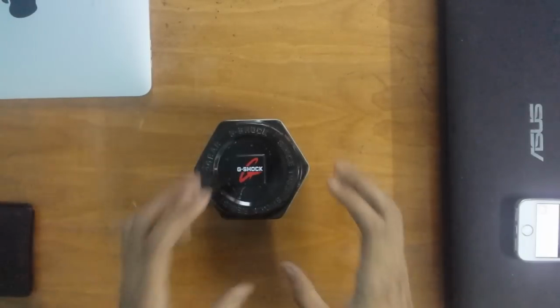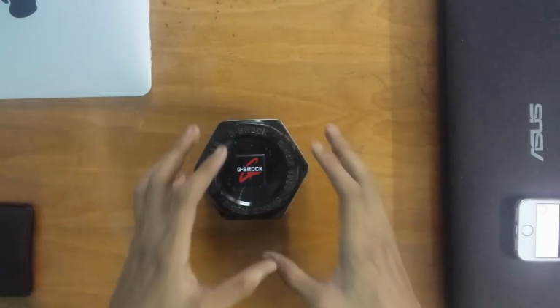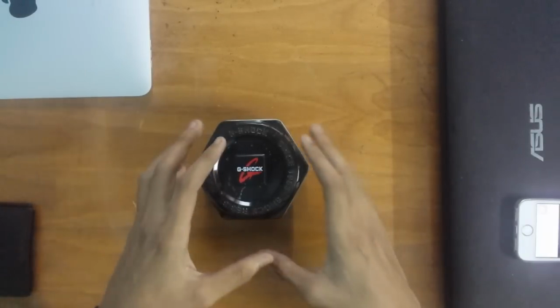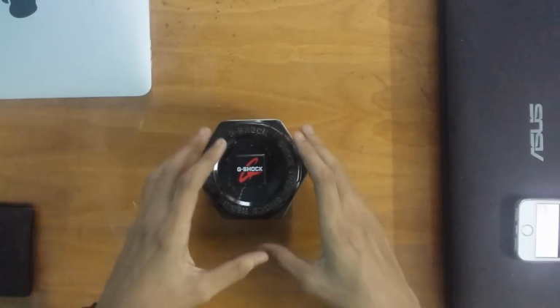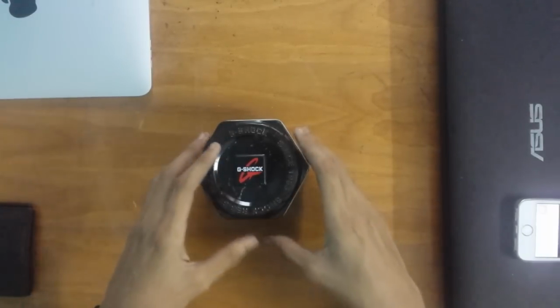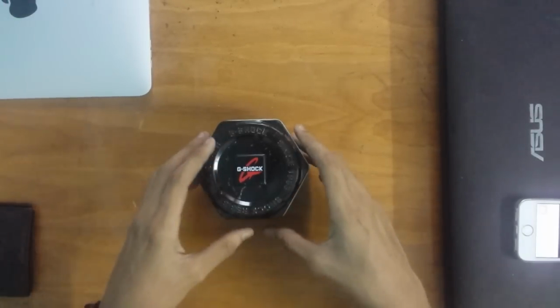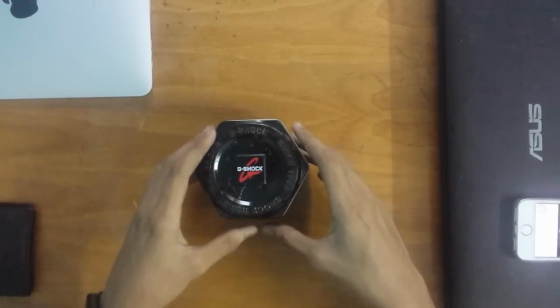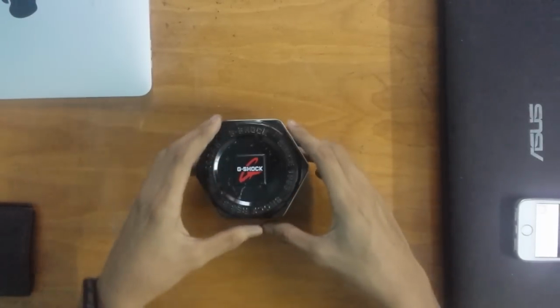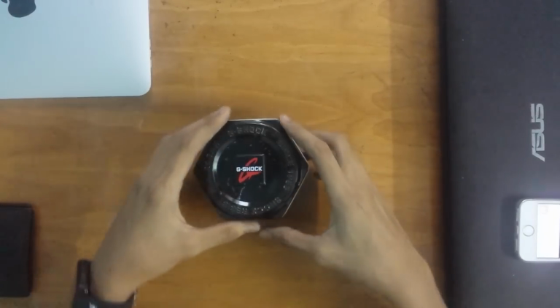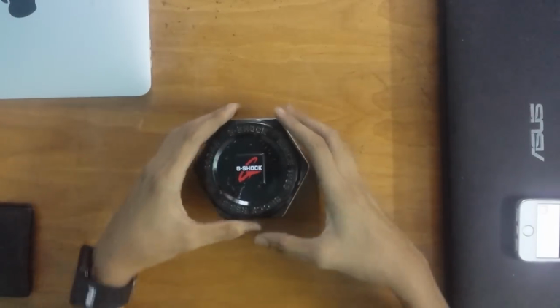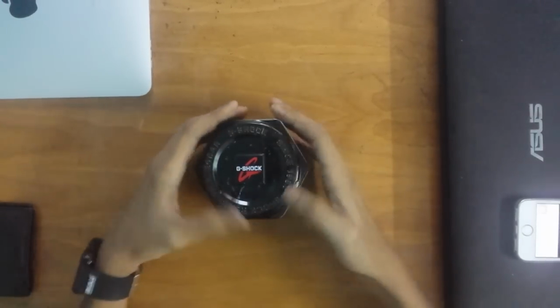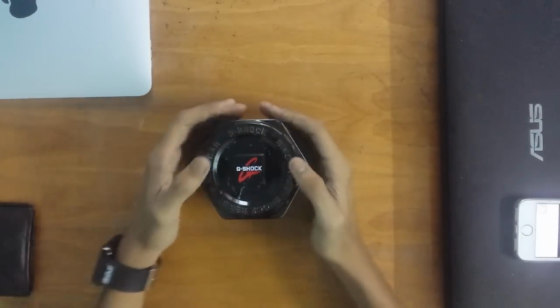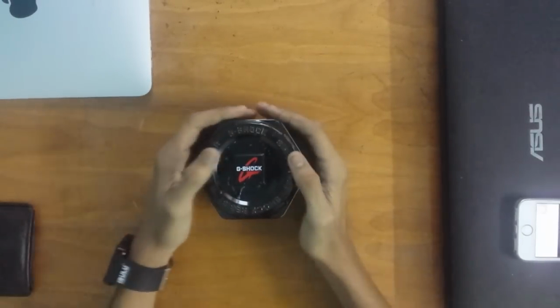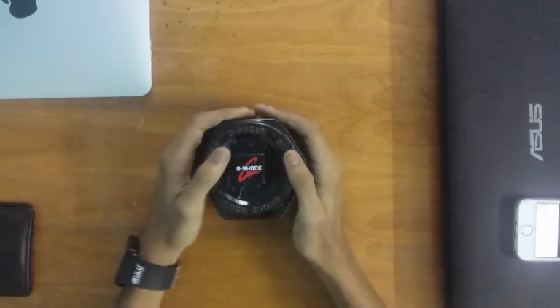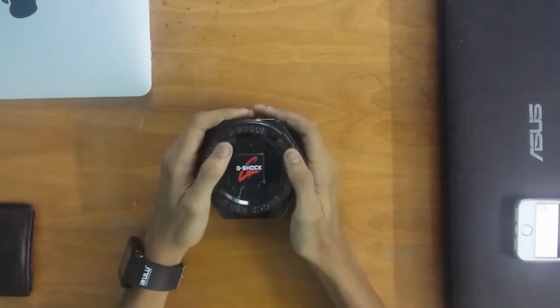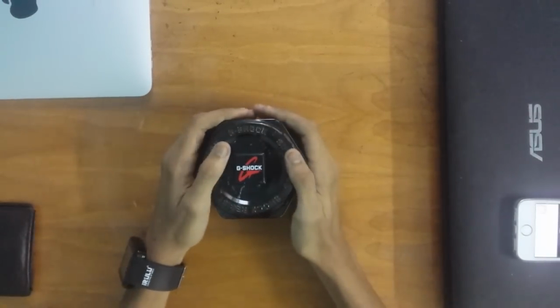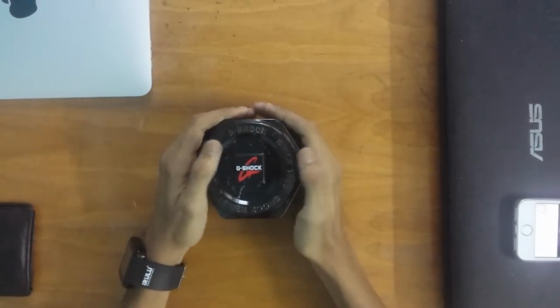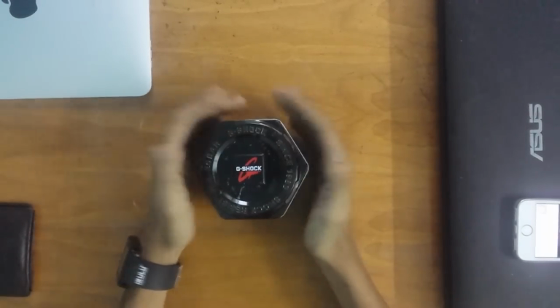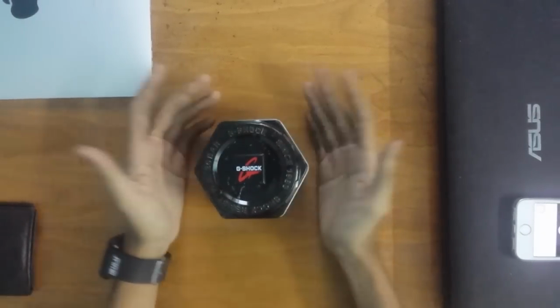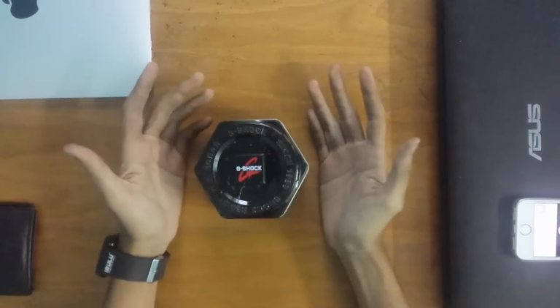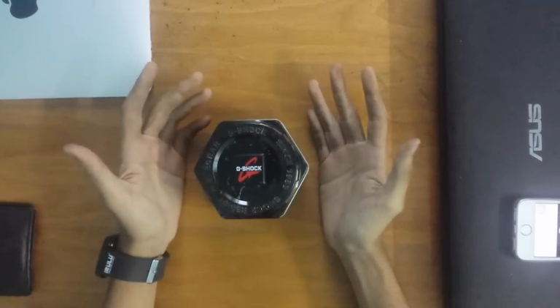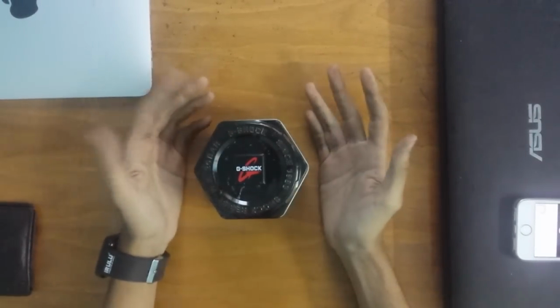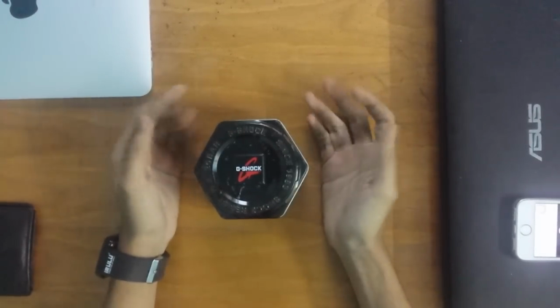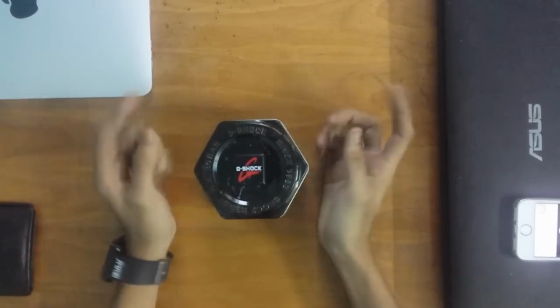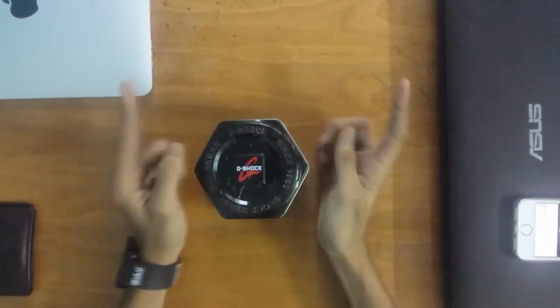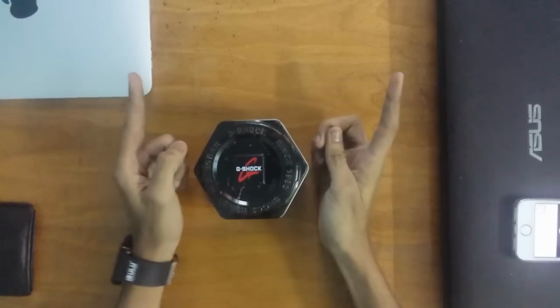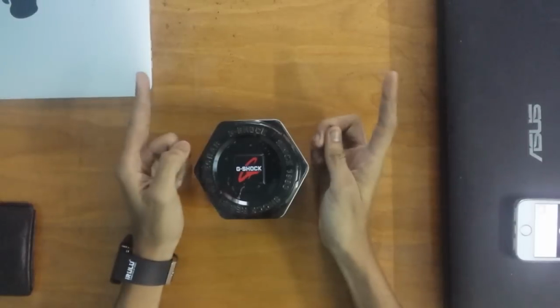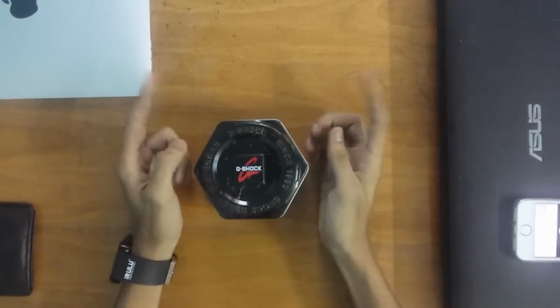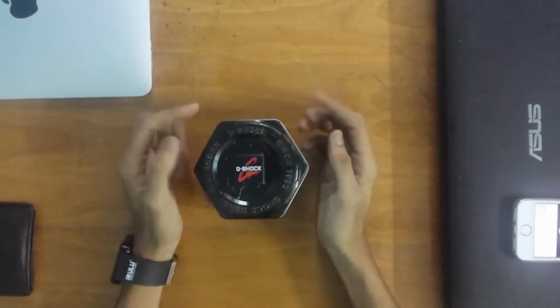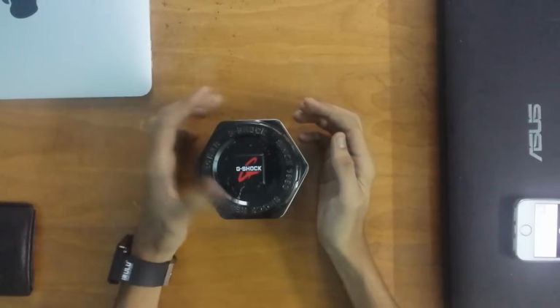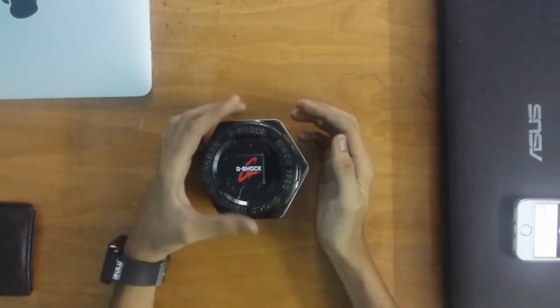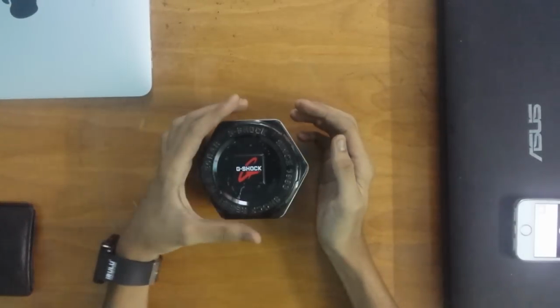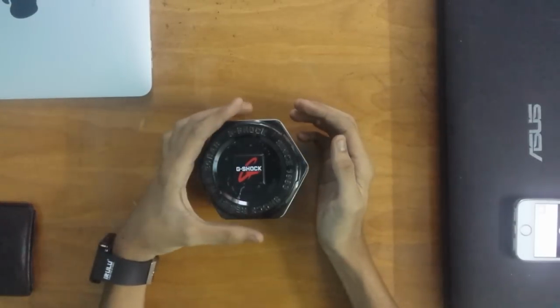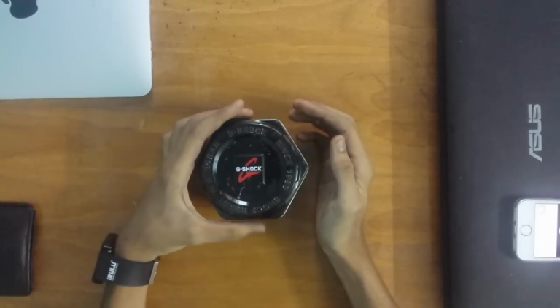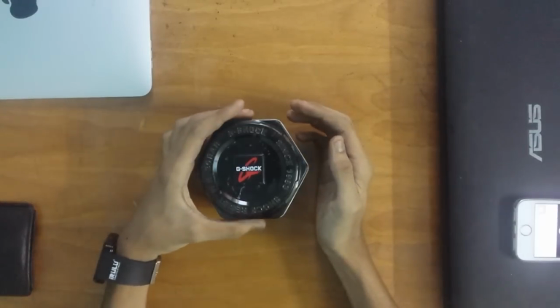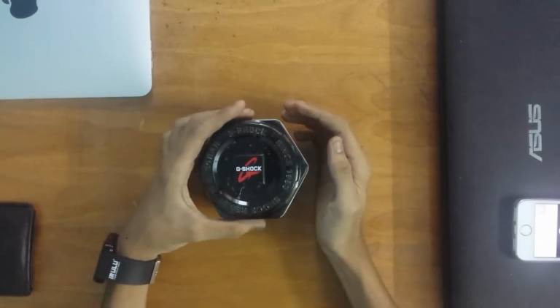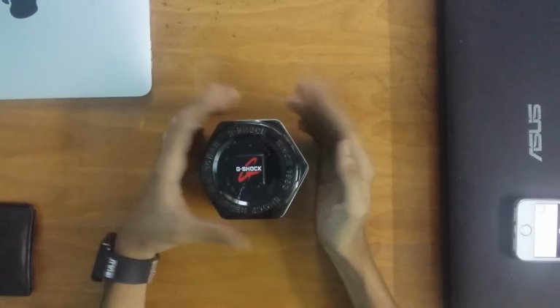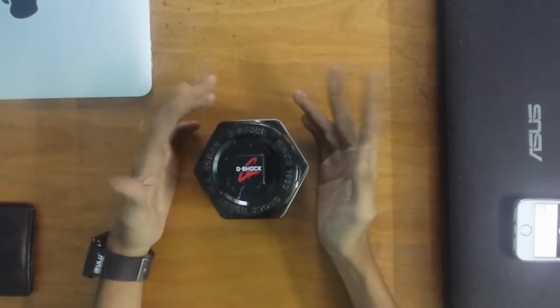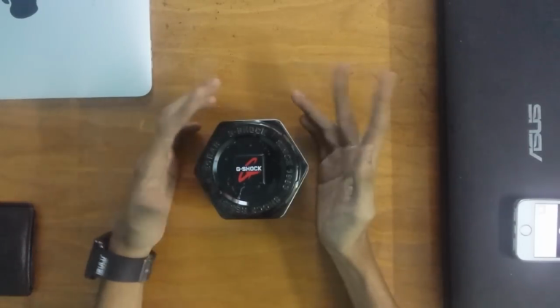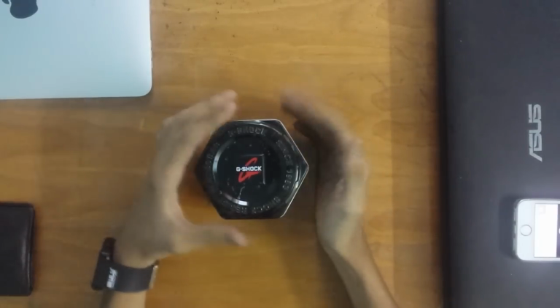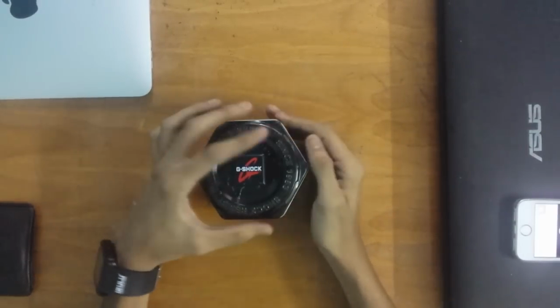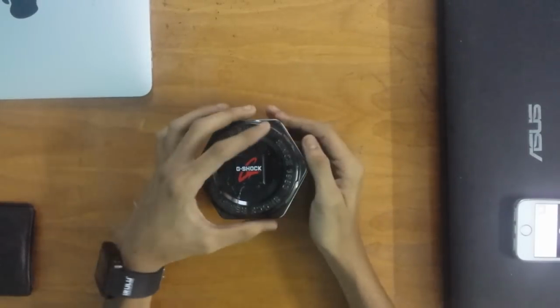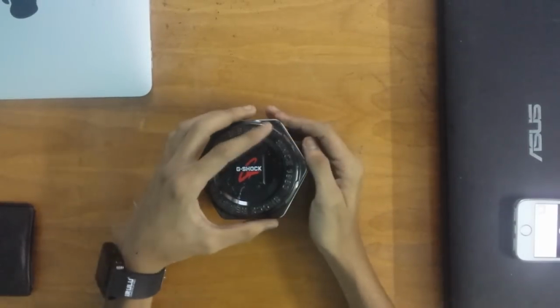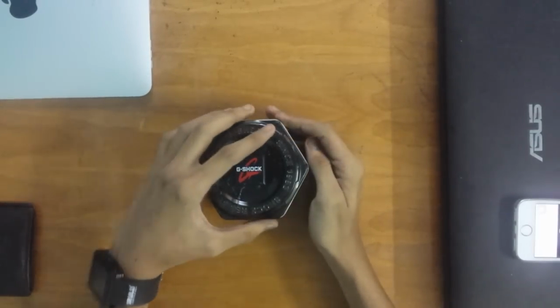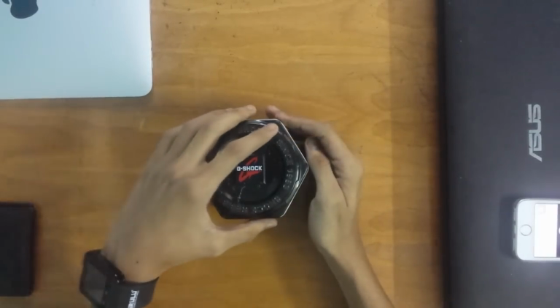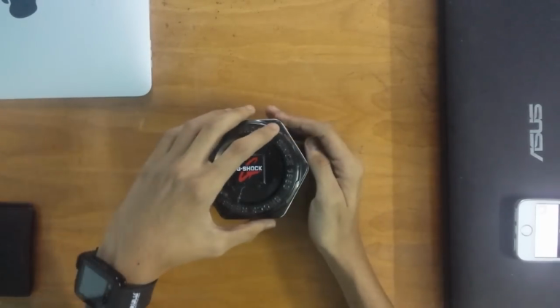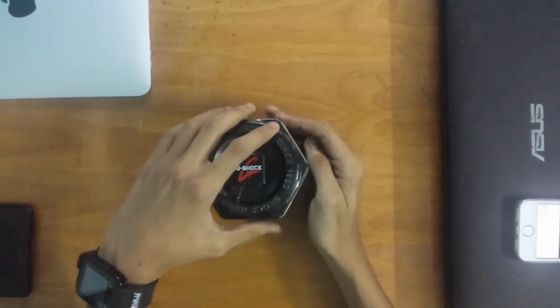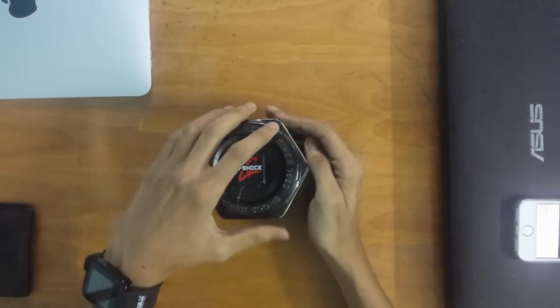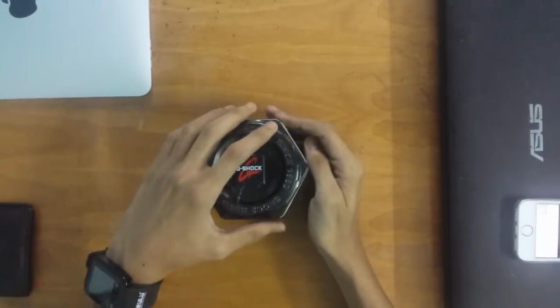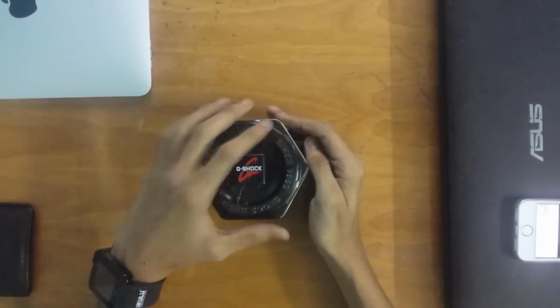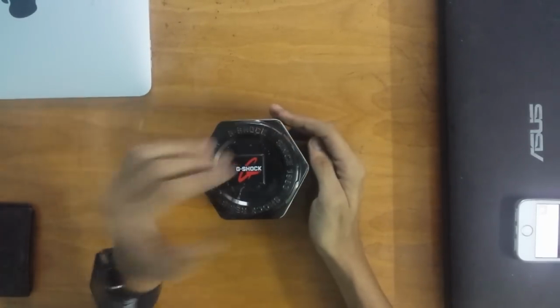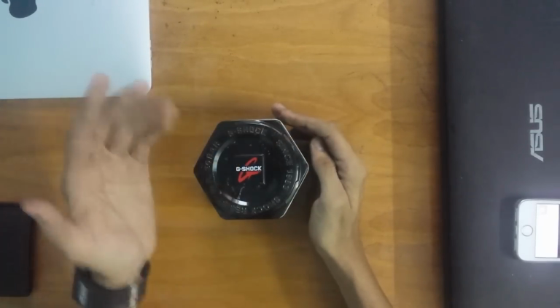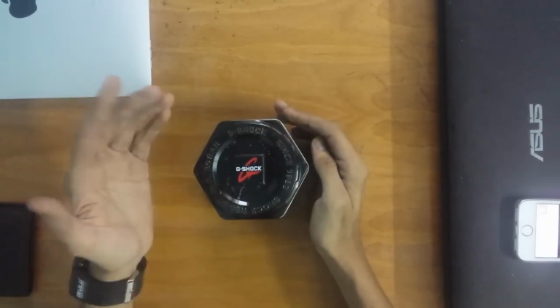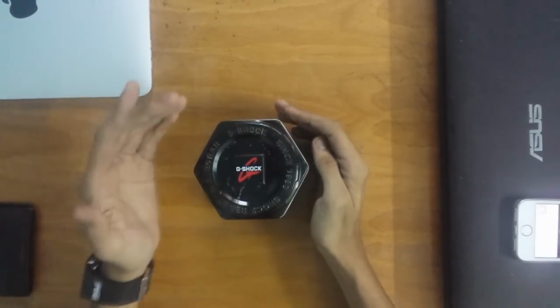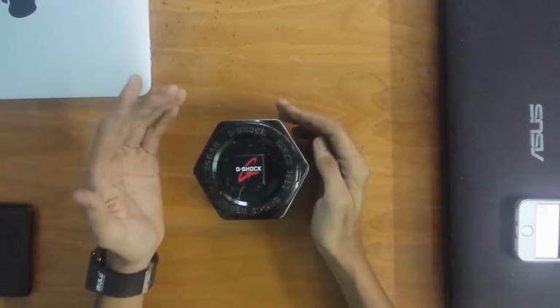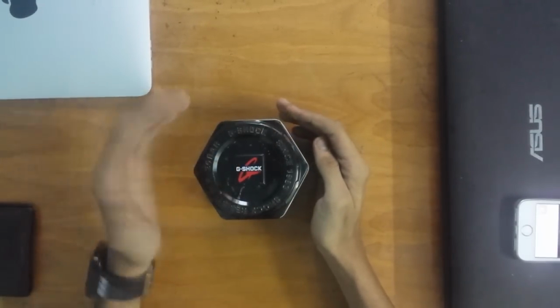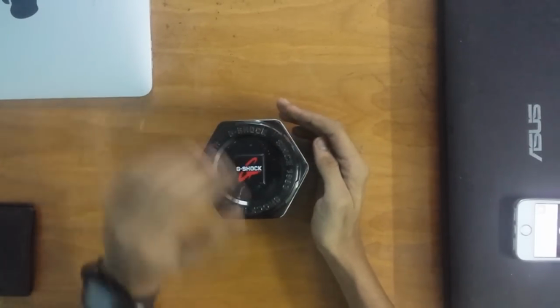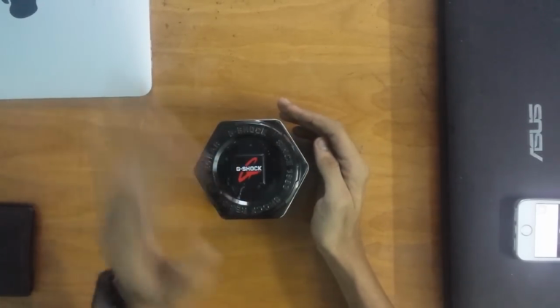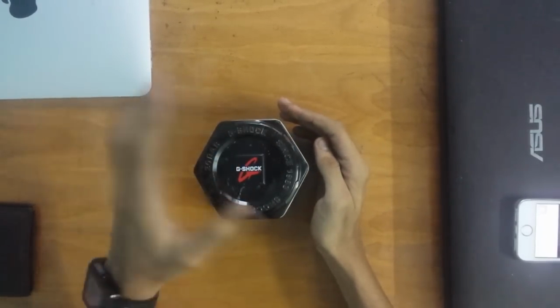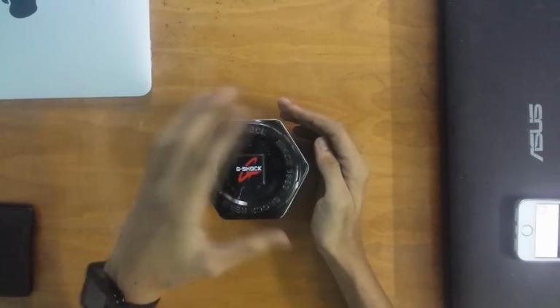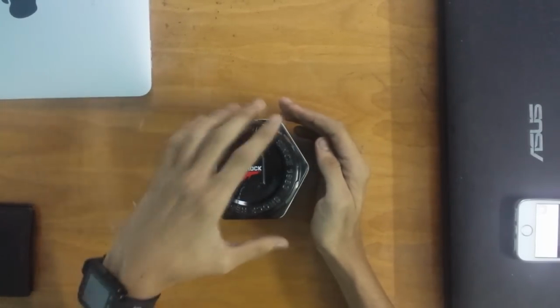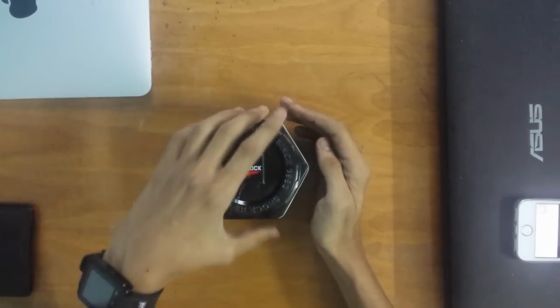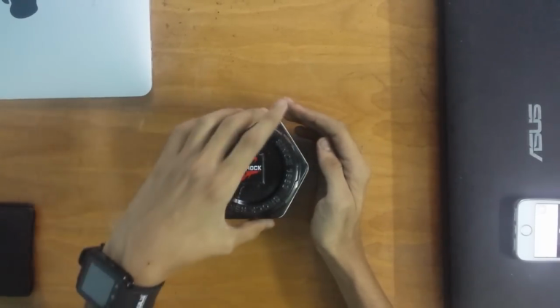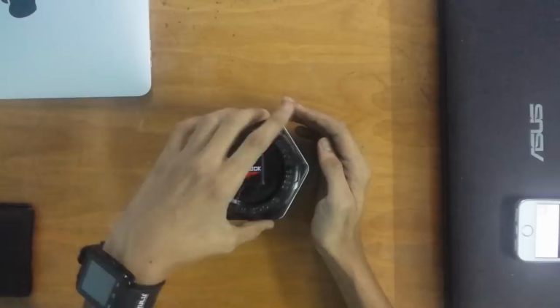Ok YouTube, welcome to an unboxing video of the G-Shock. I have a white G-Shock, so let's not waste time and go ahead with the unboxing.